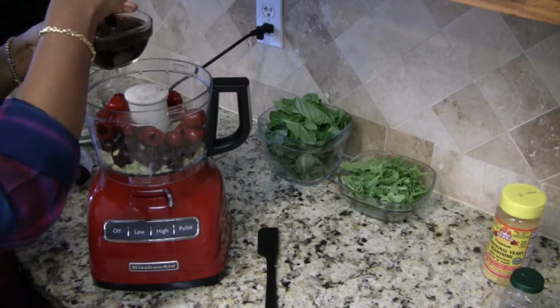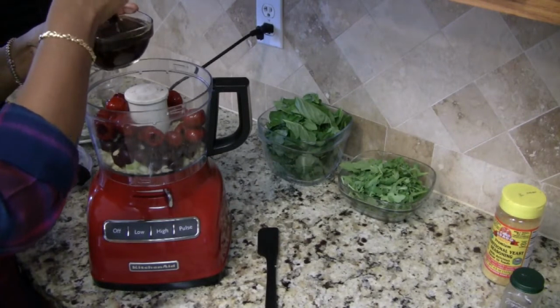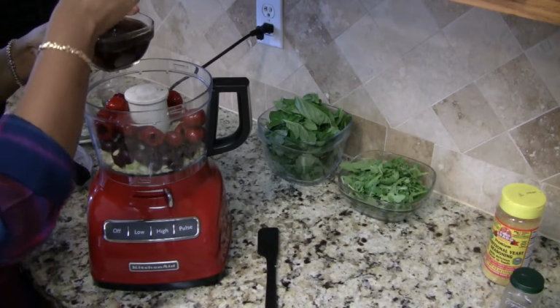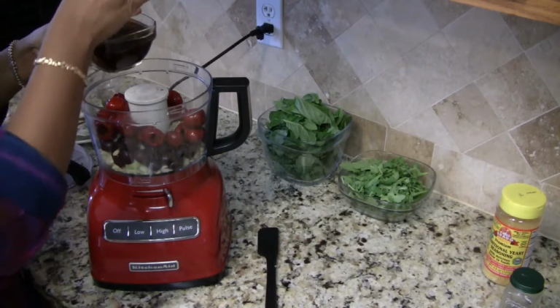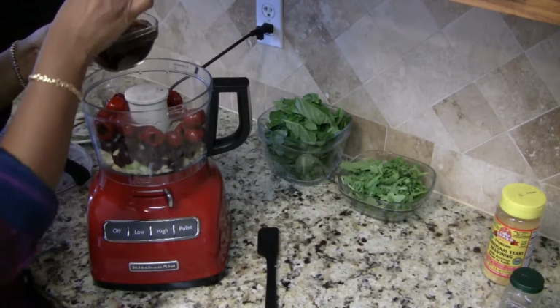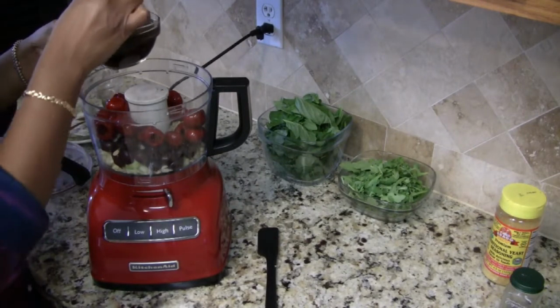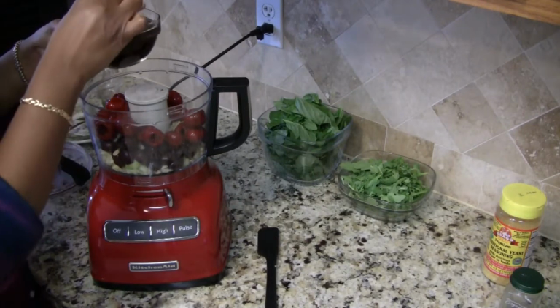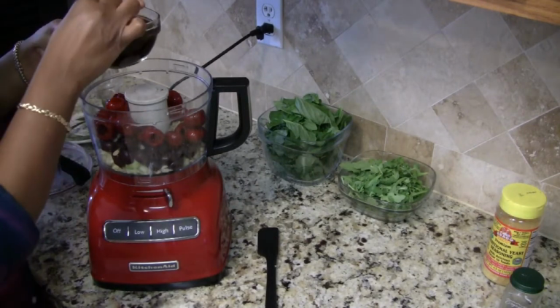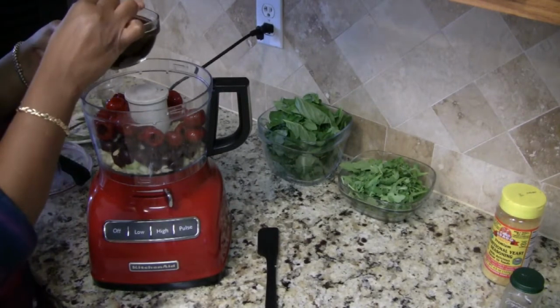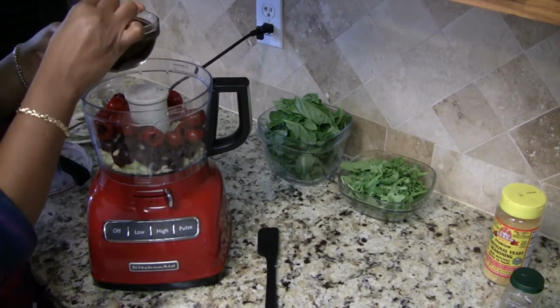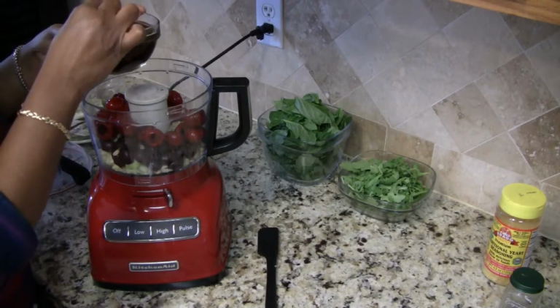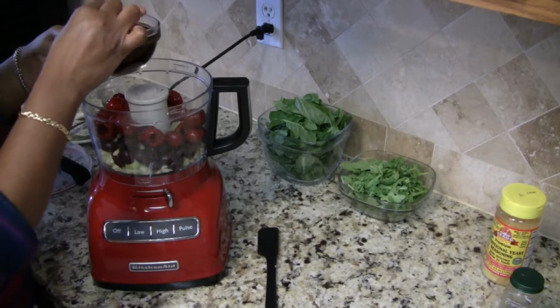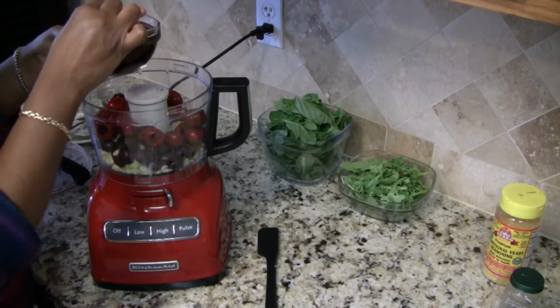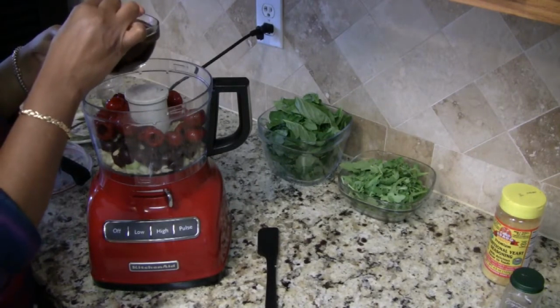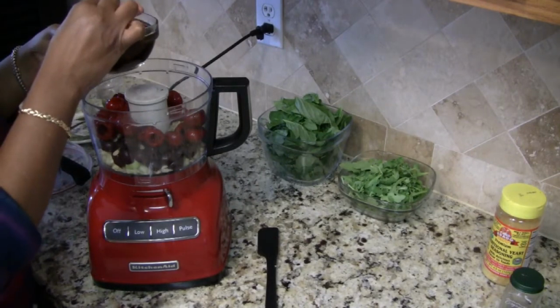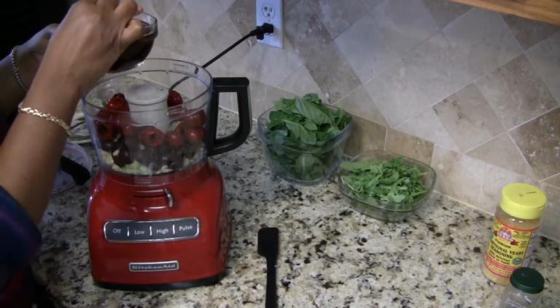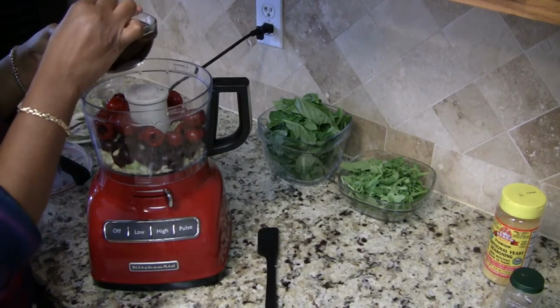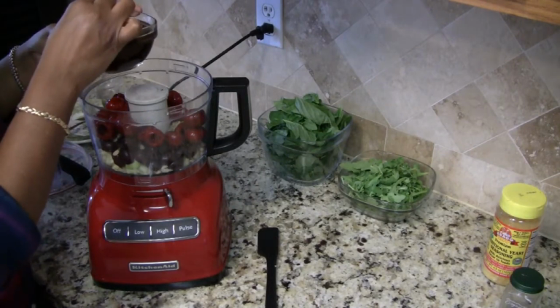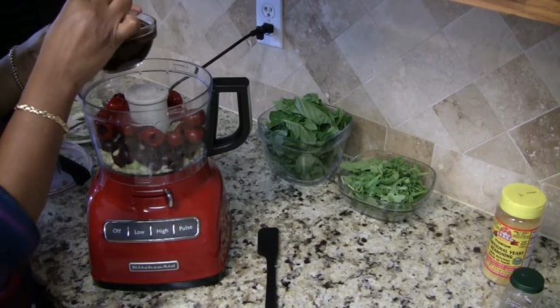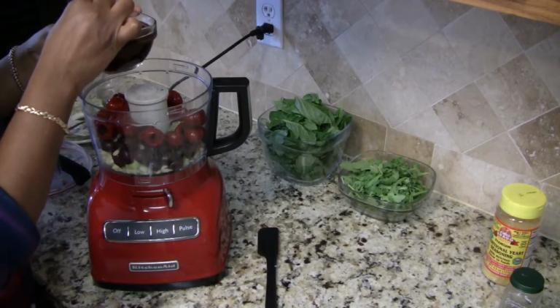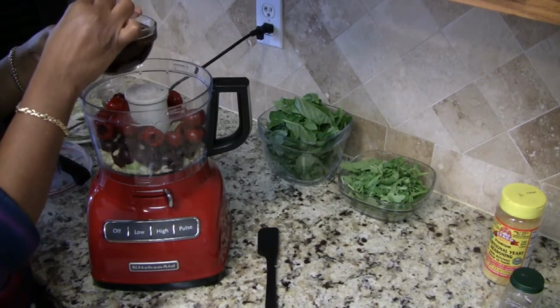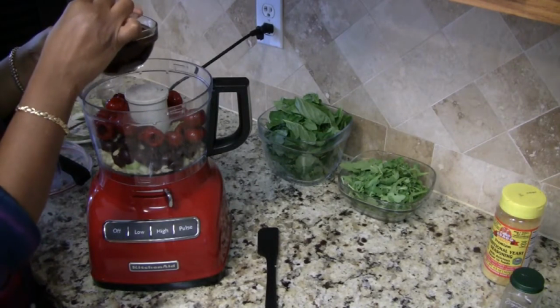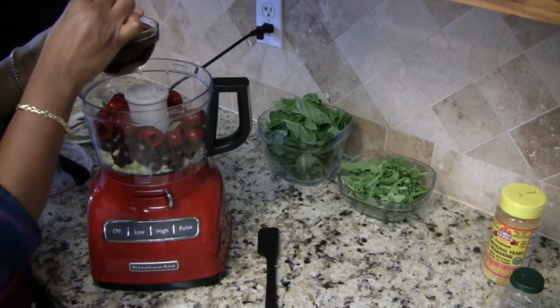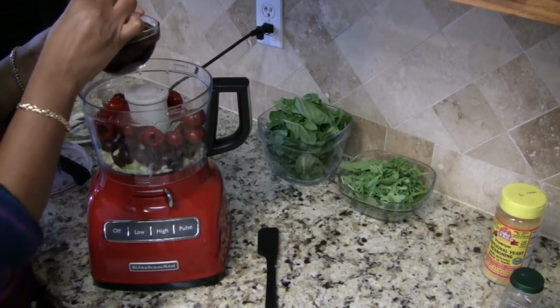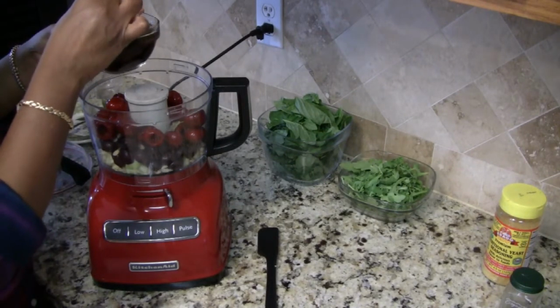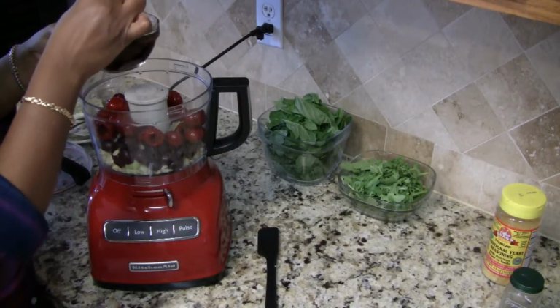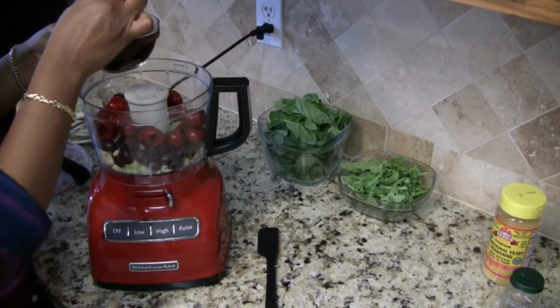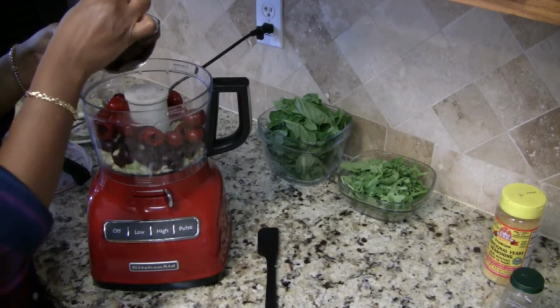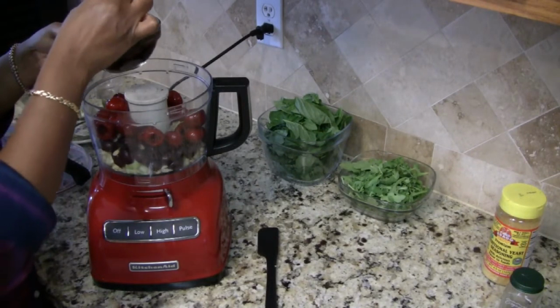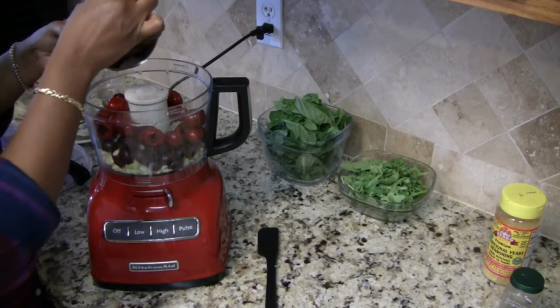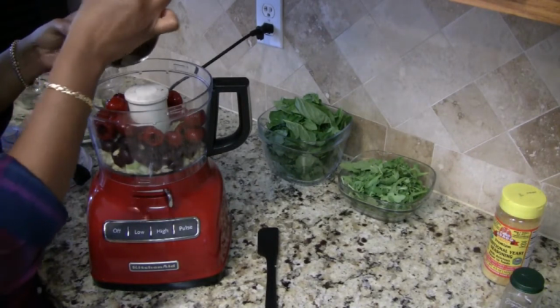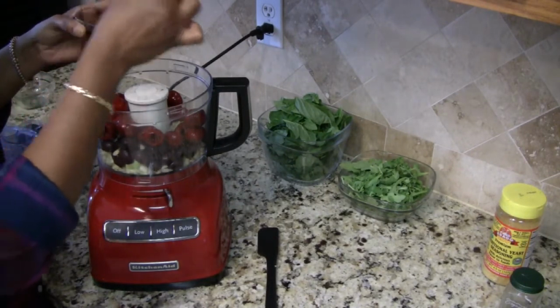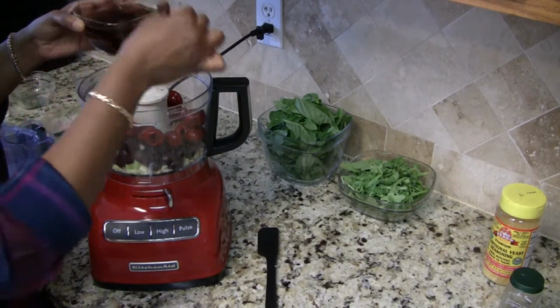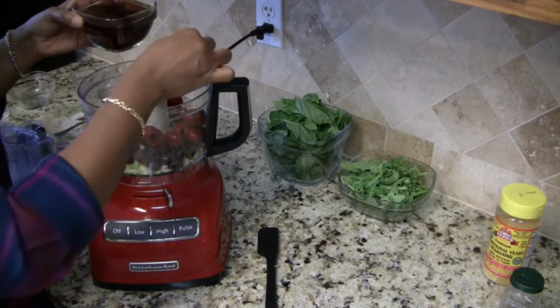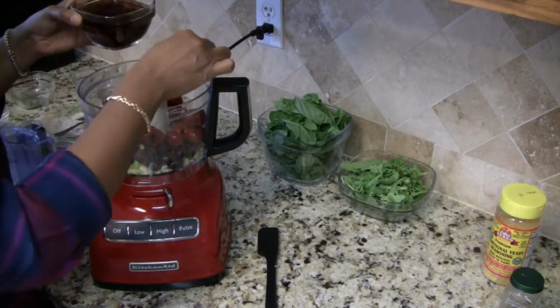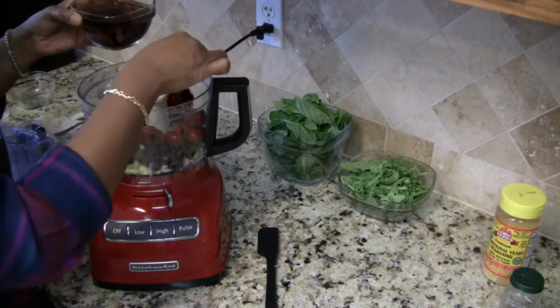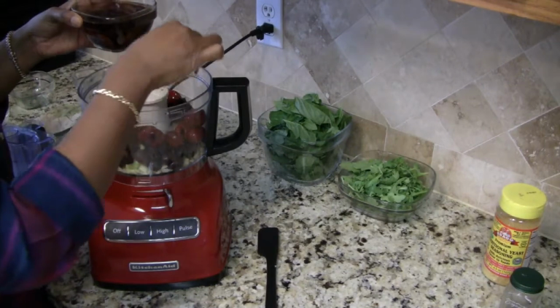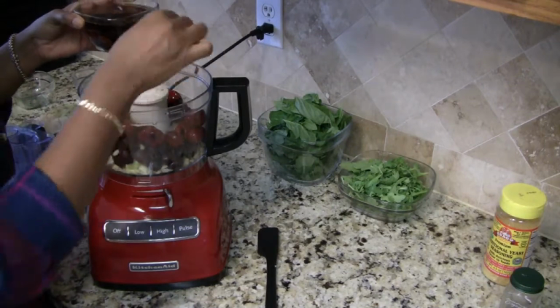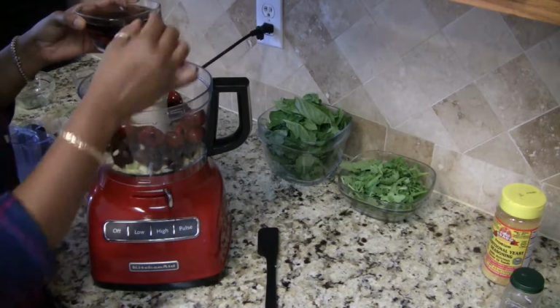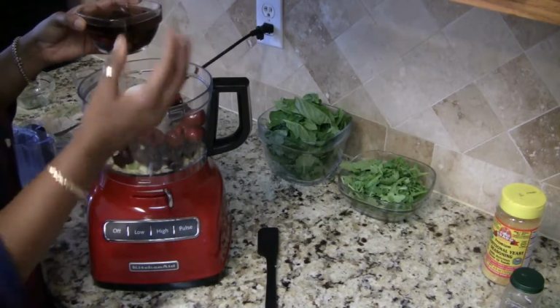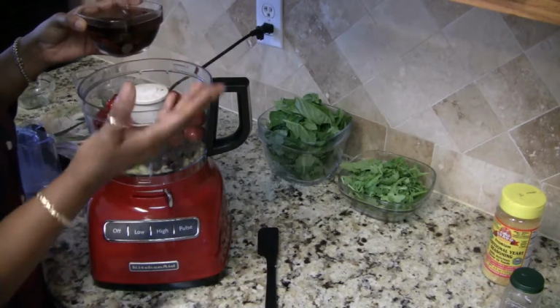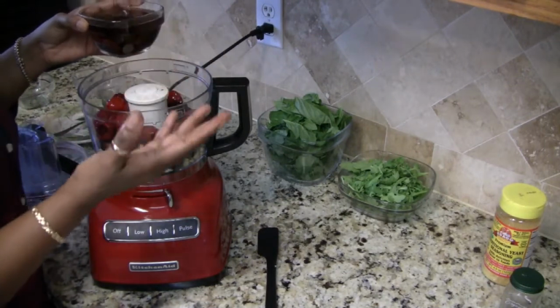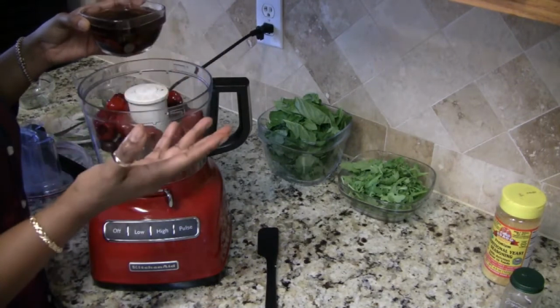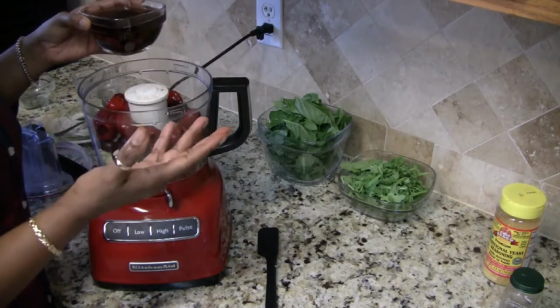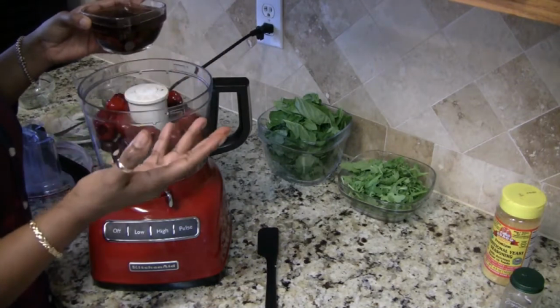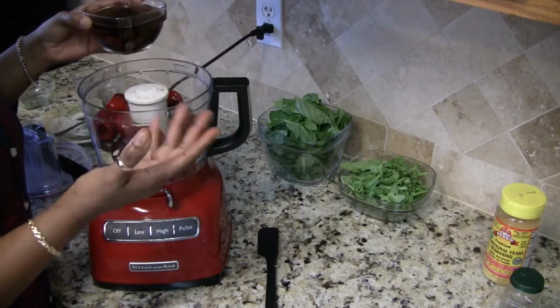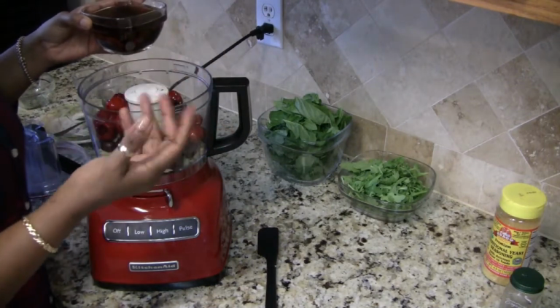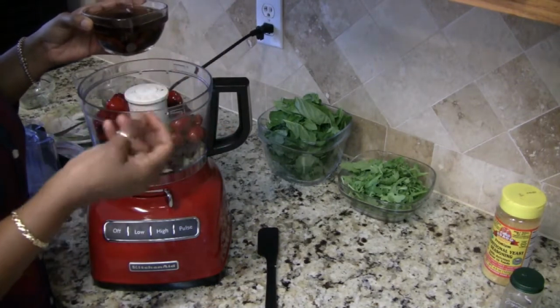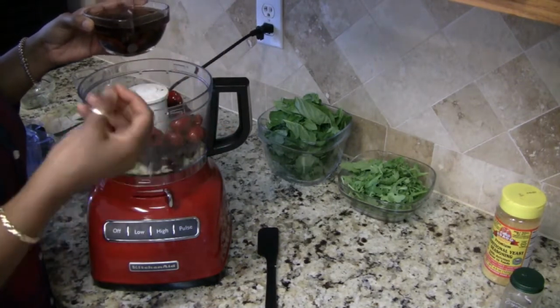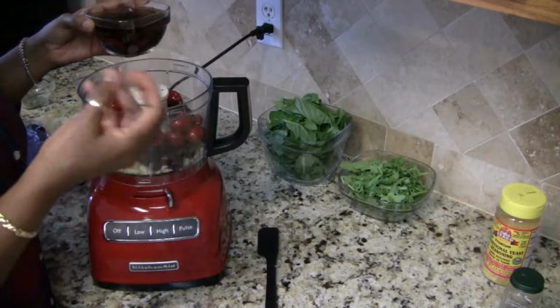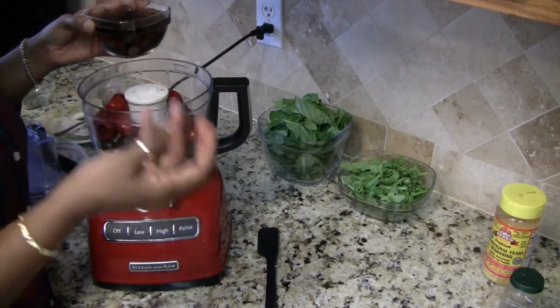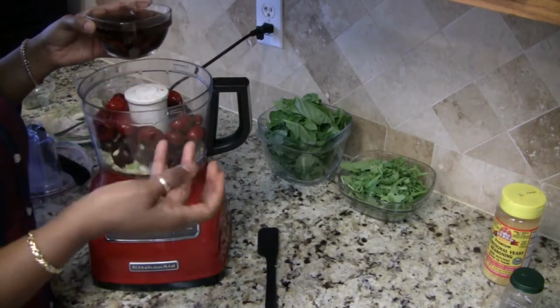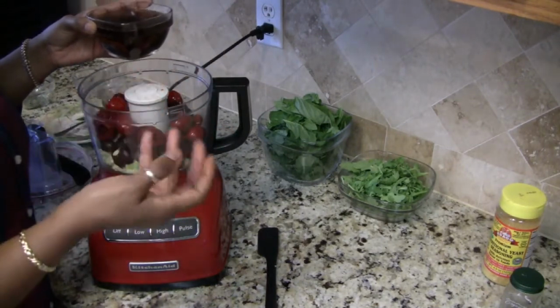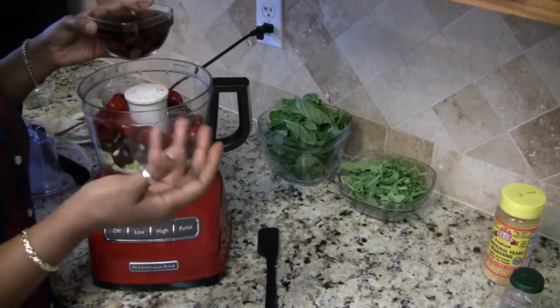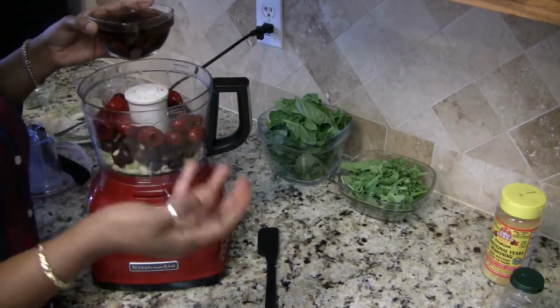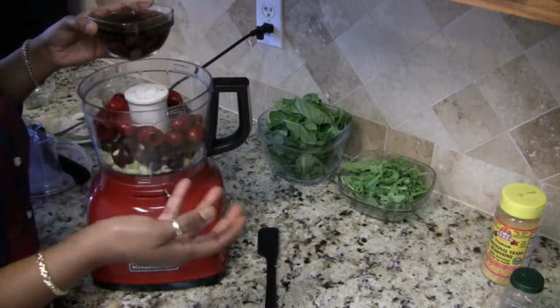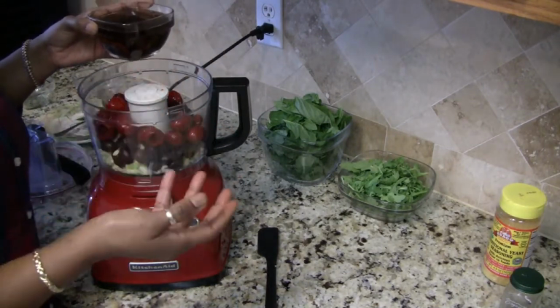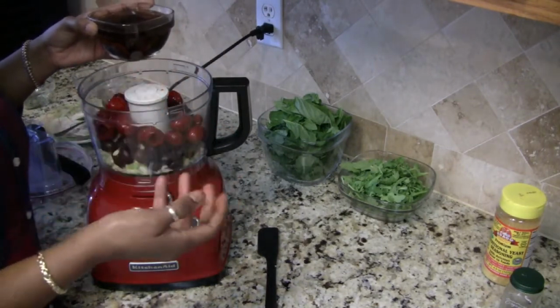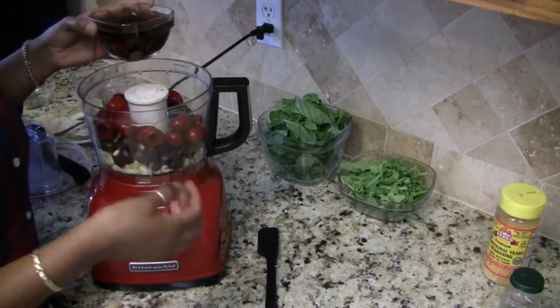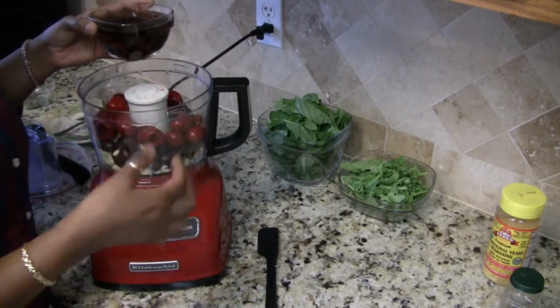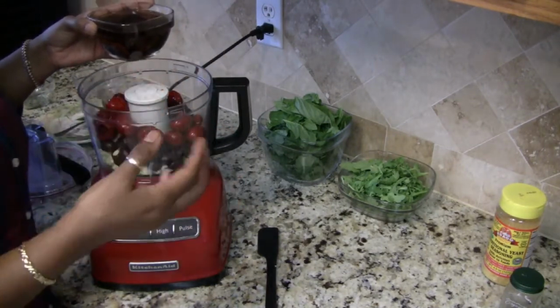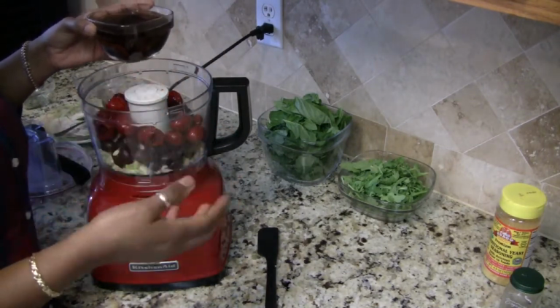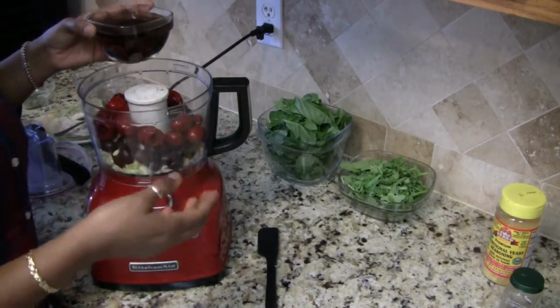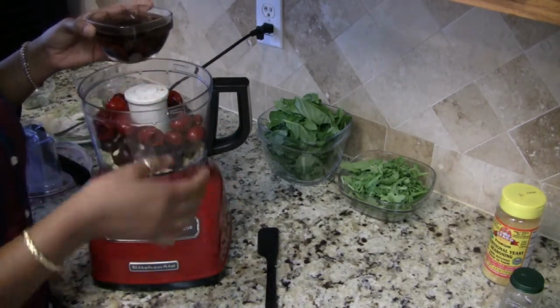Not cherry tomatoes — the cherry peppers. I don't know why I keep calling them tomatoes, they're cherry peppers, sorry.